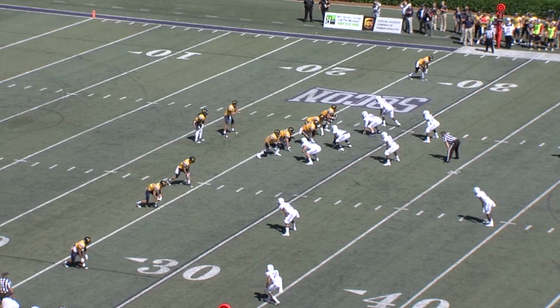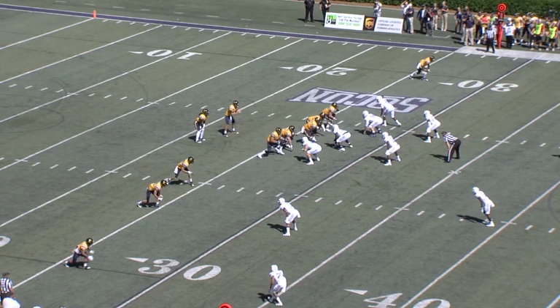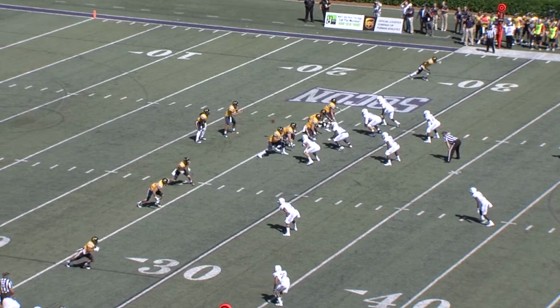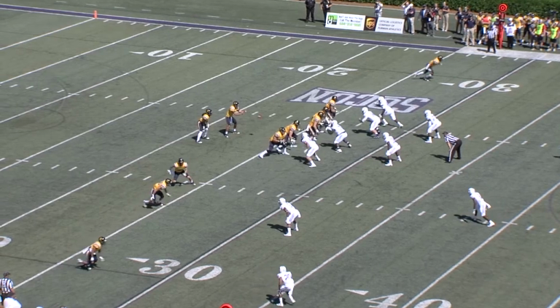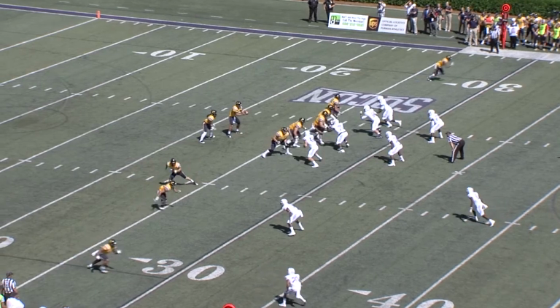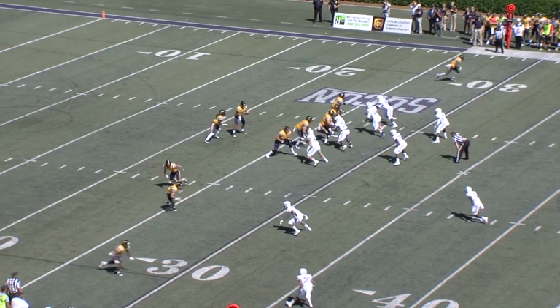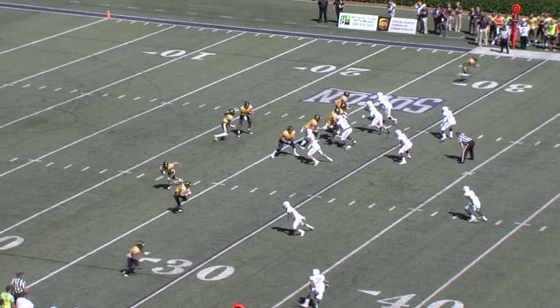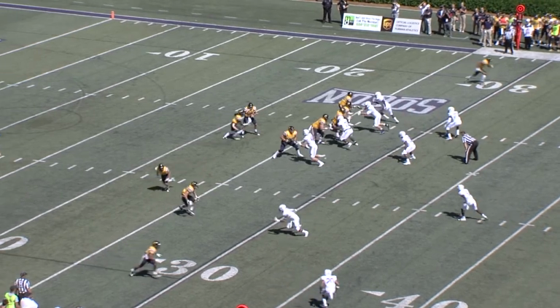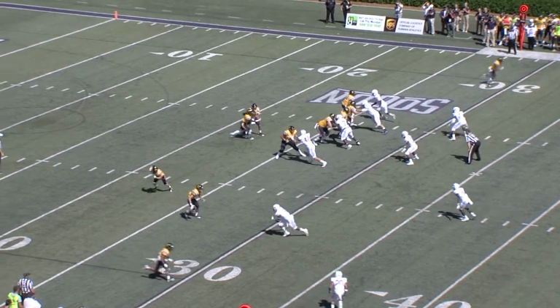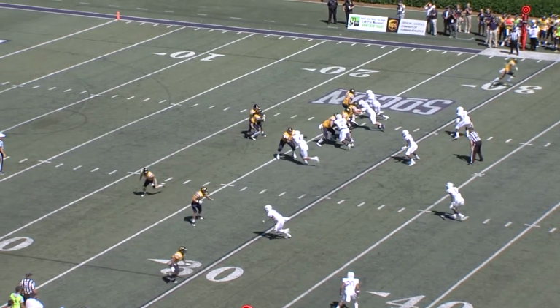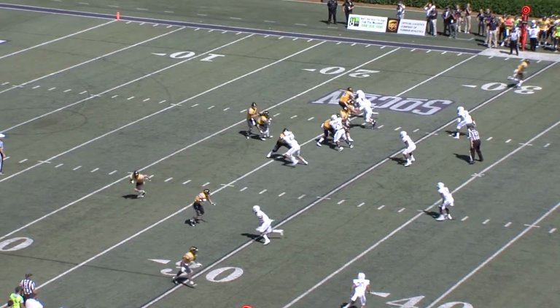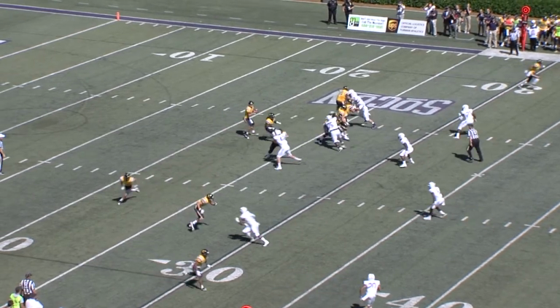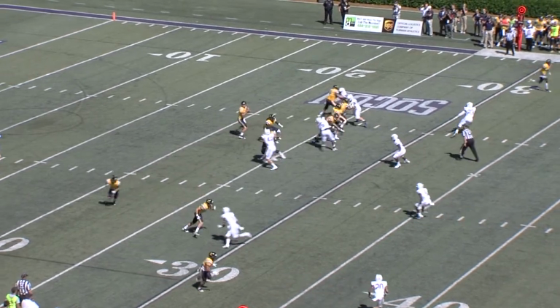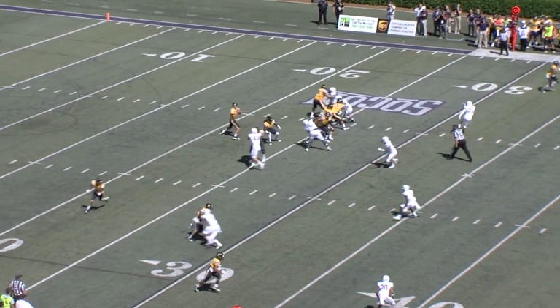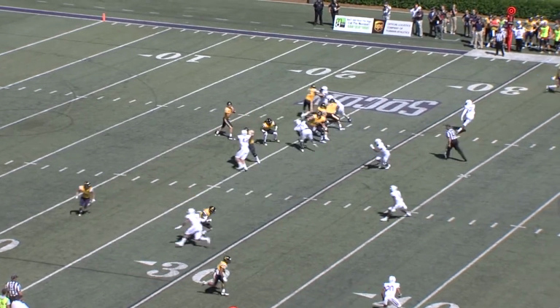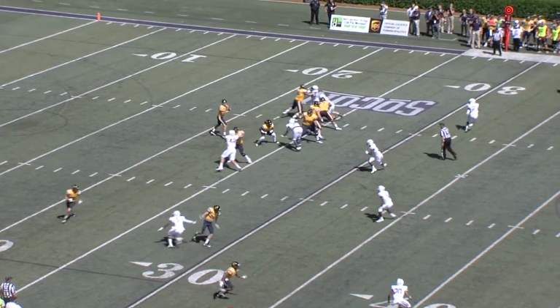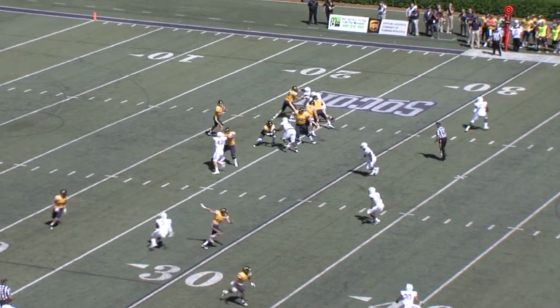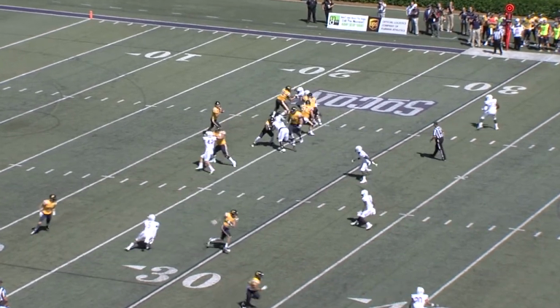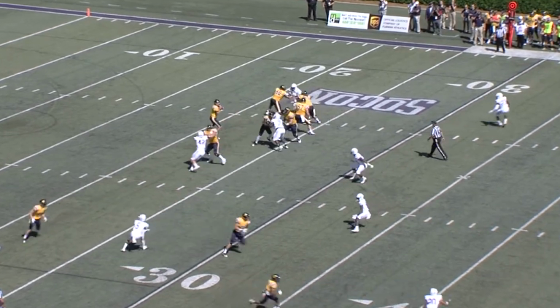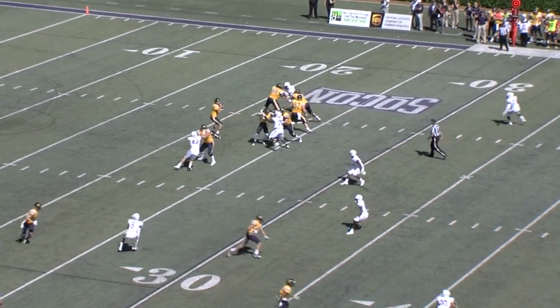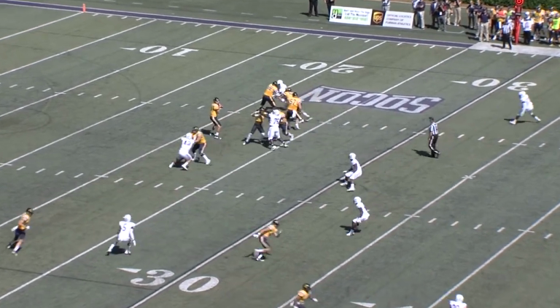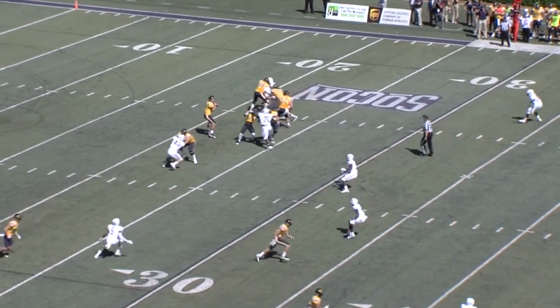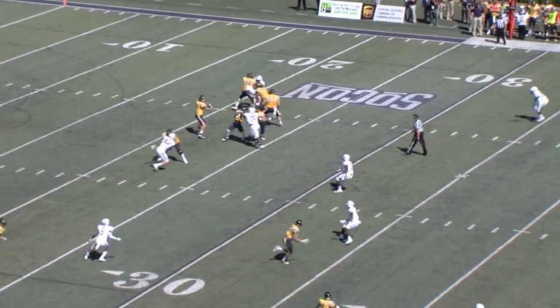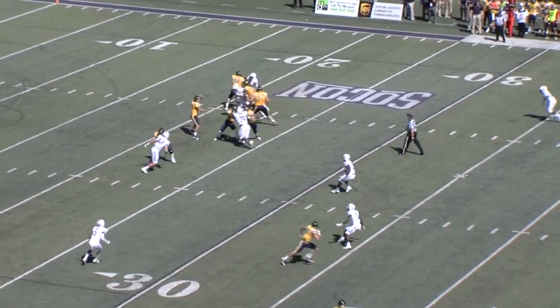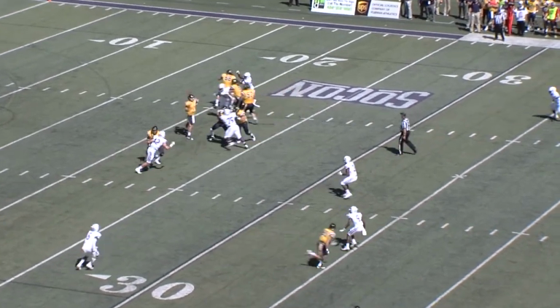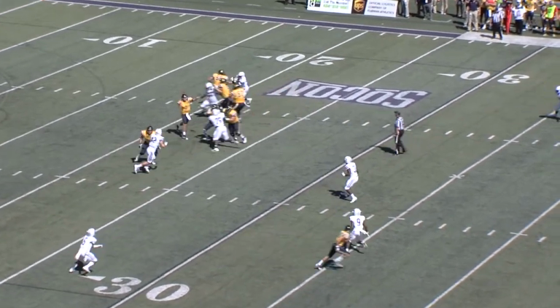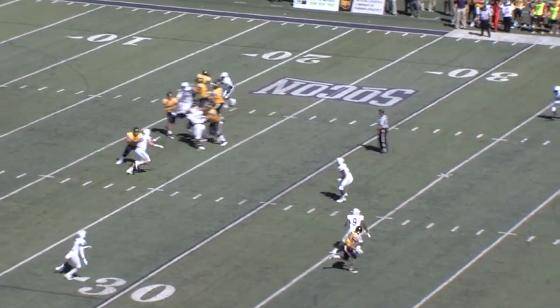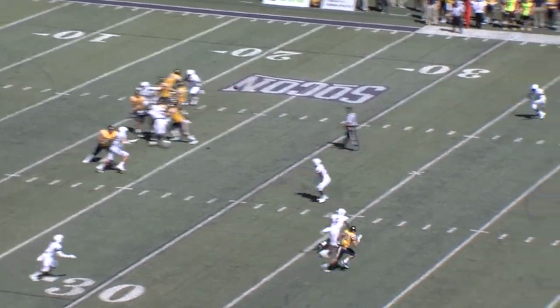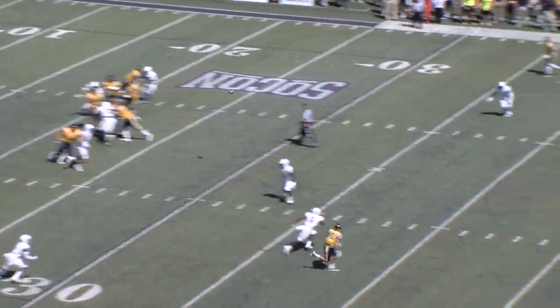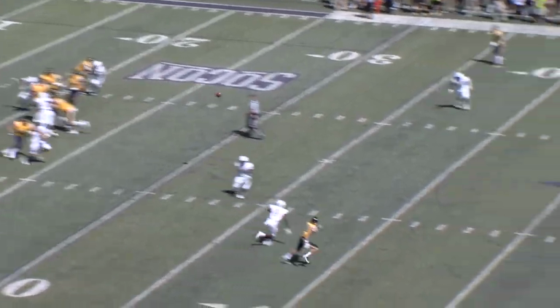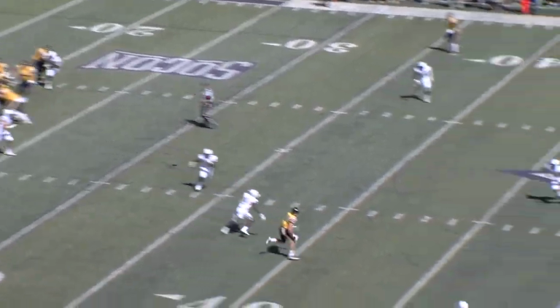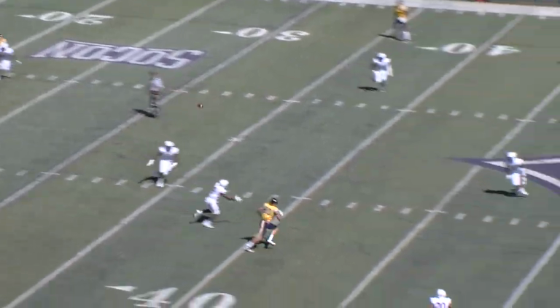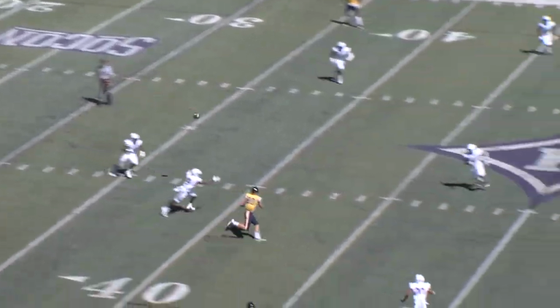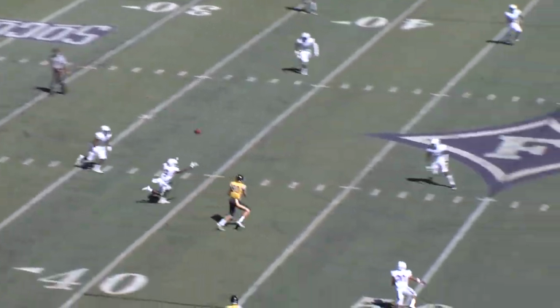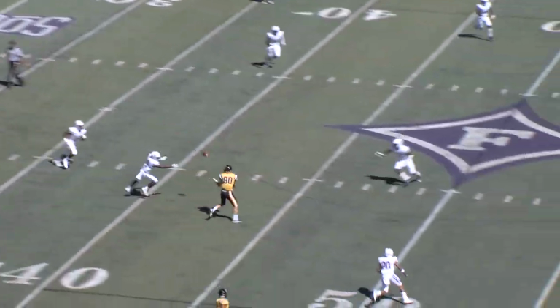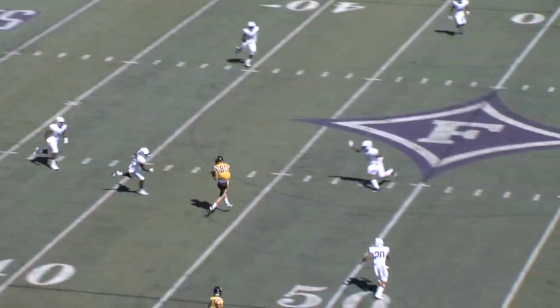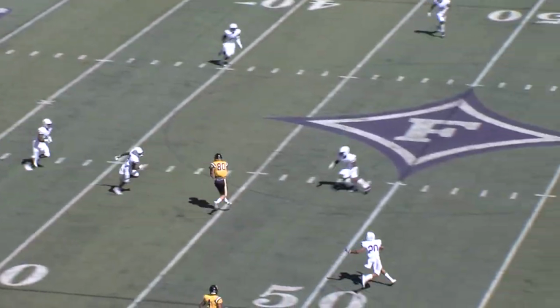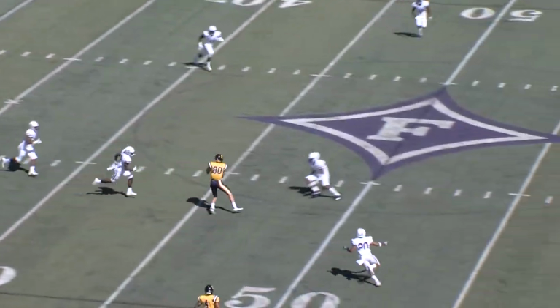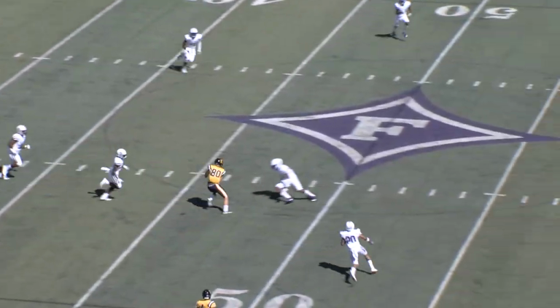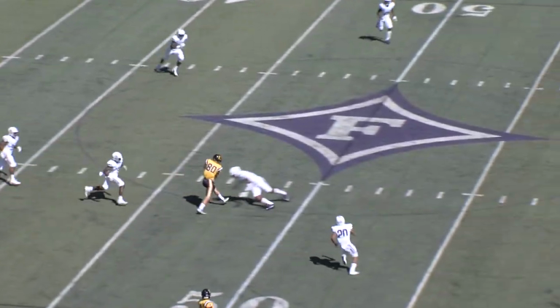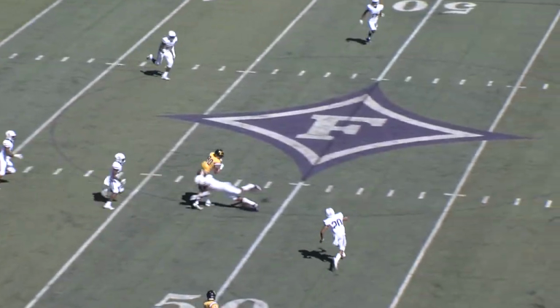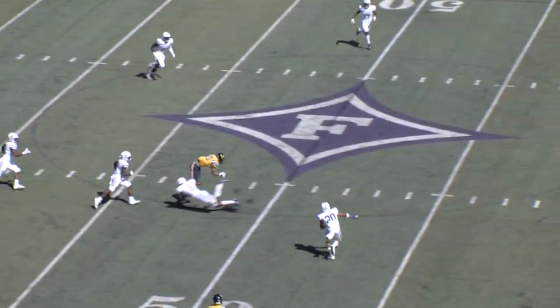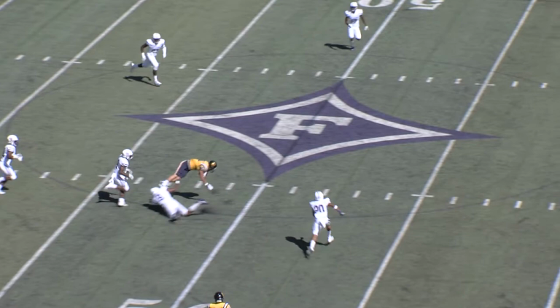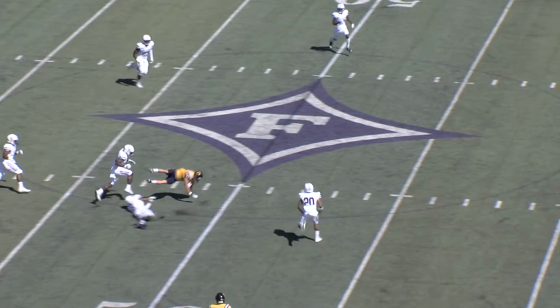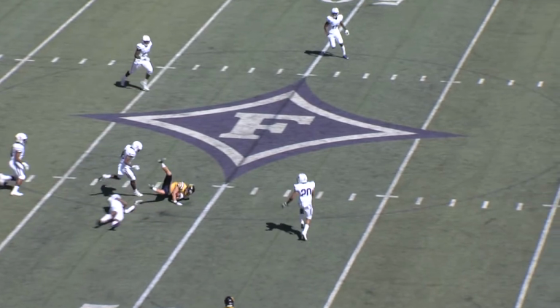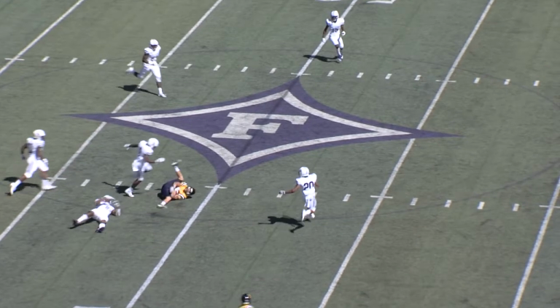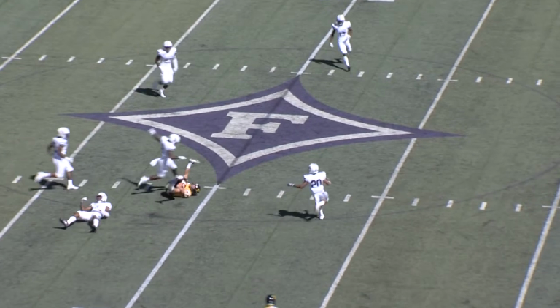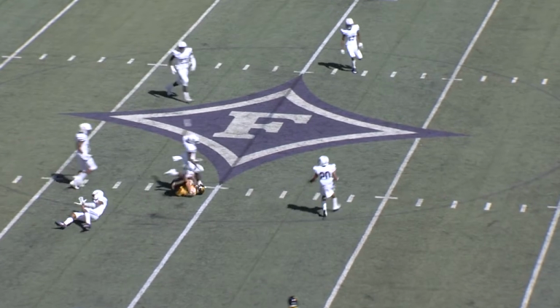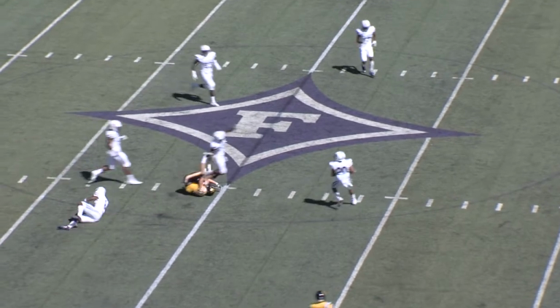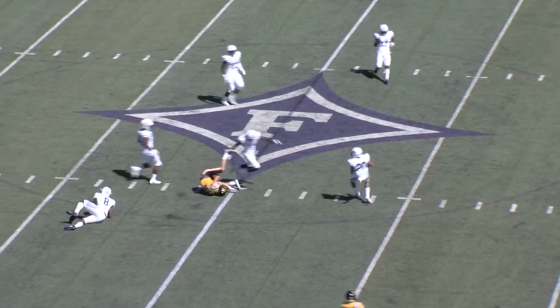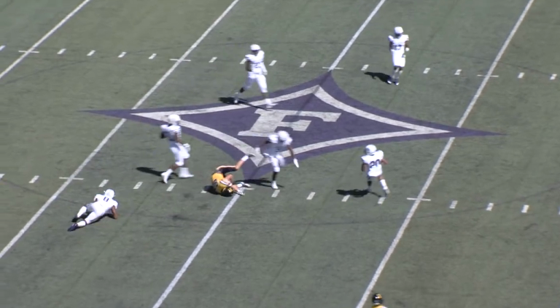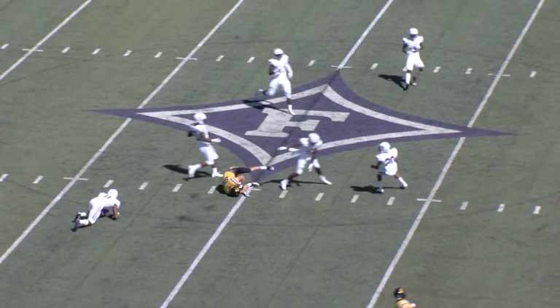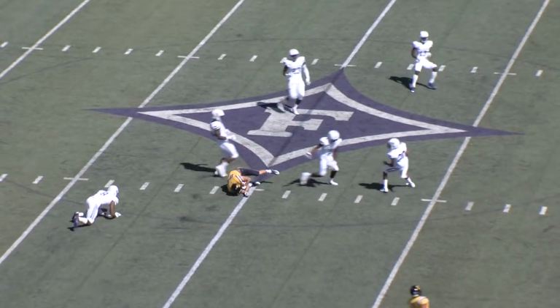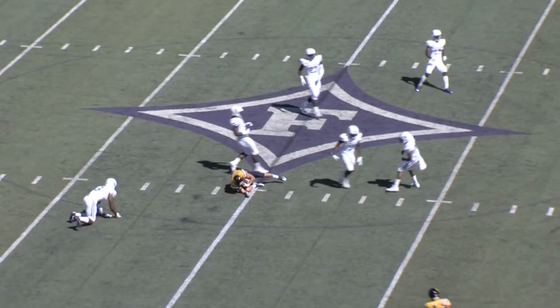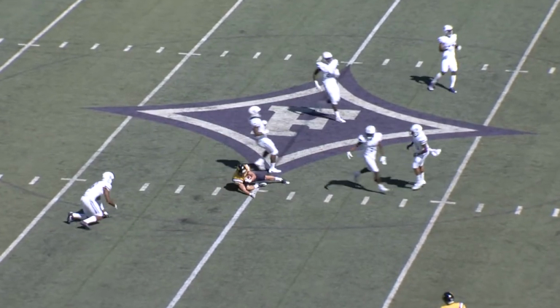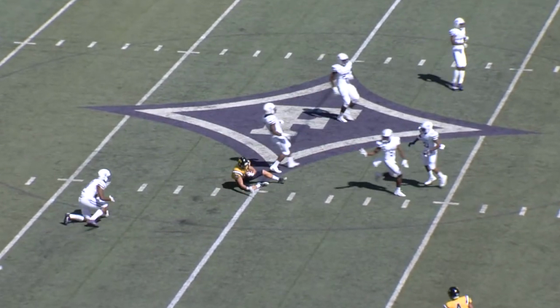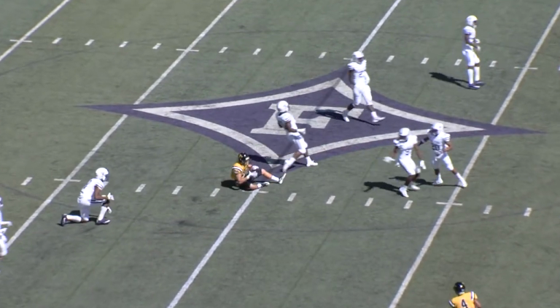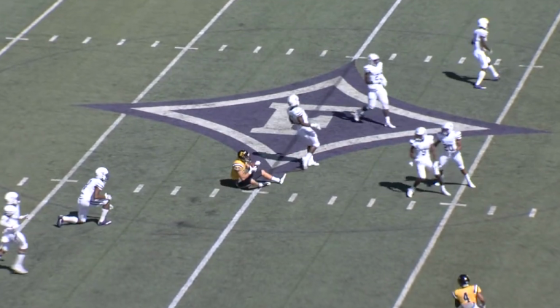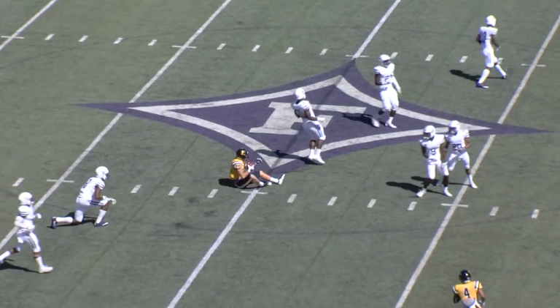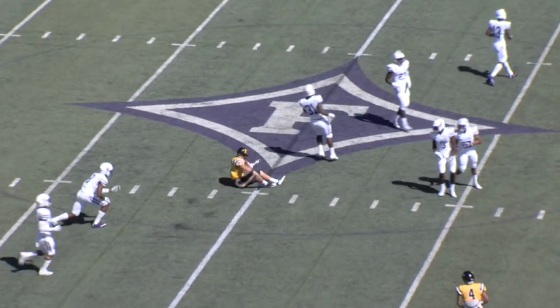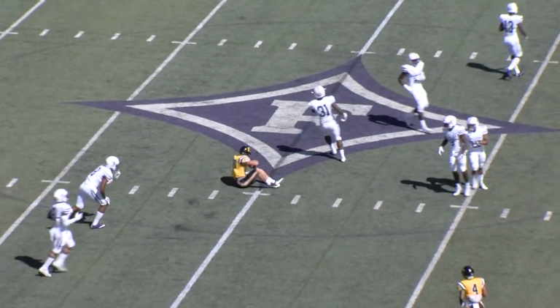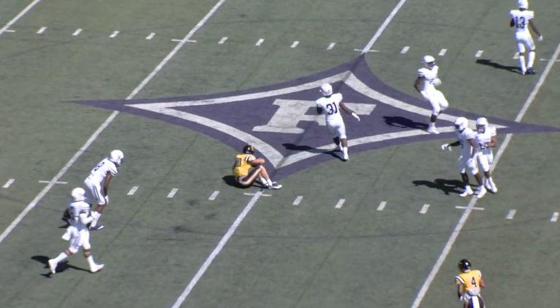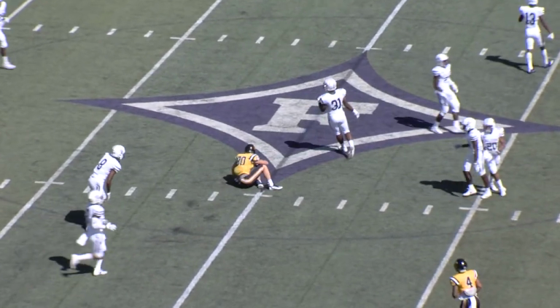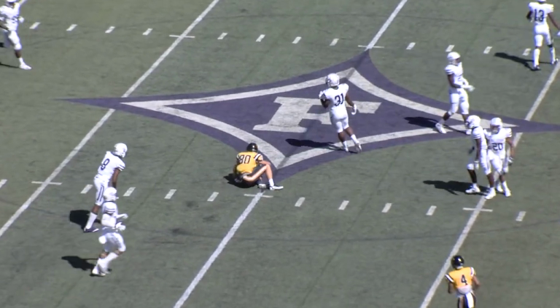Just watching it live, I certainly thought it was. Harrink, play action. Got a man. Hunter White caught at the 45, up to the 49-yard line.